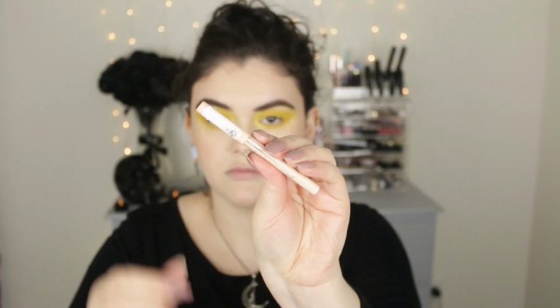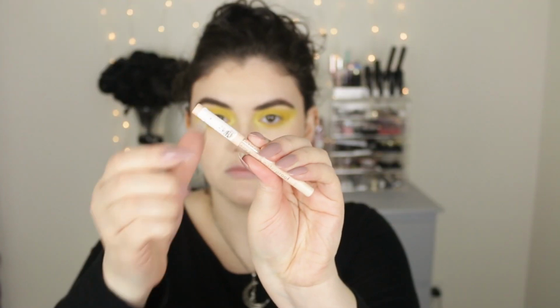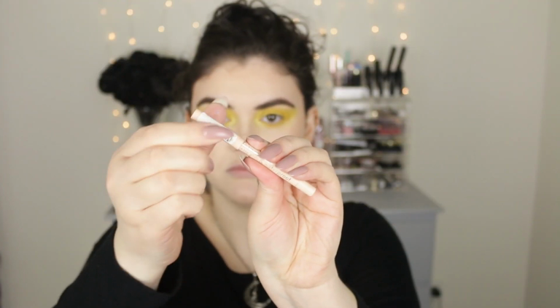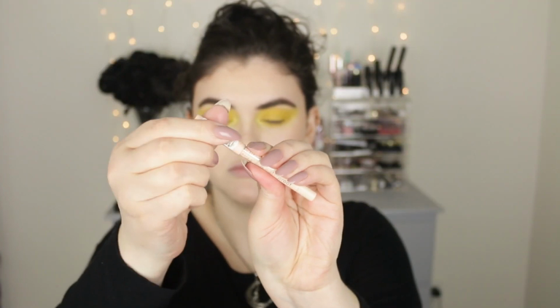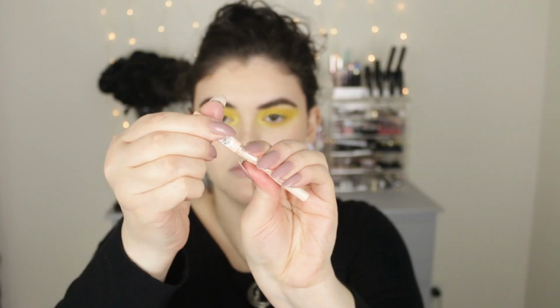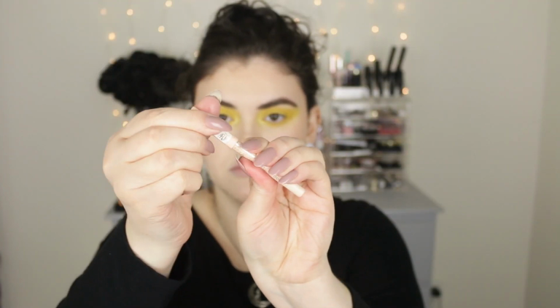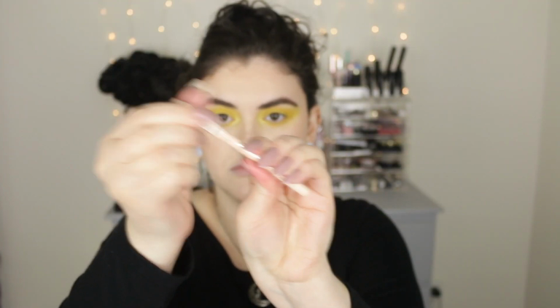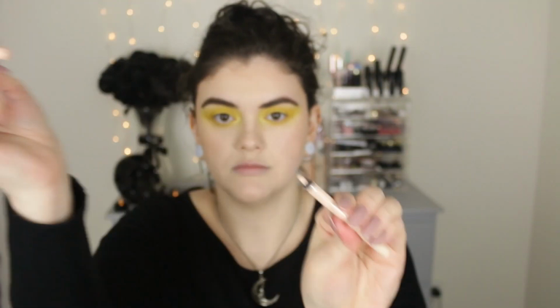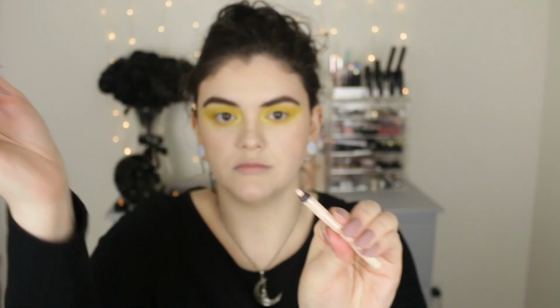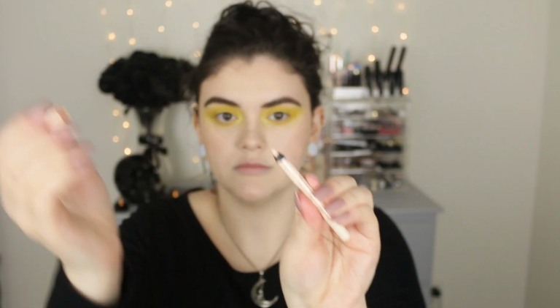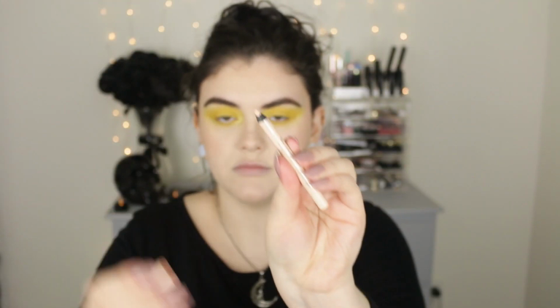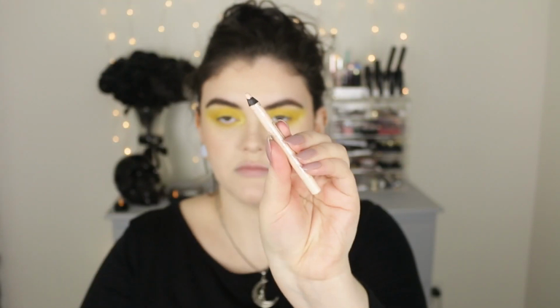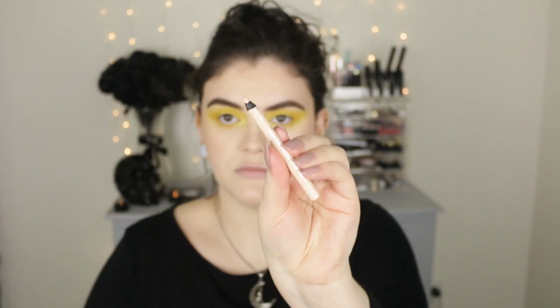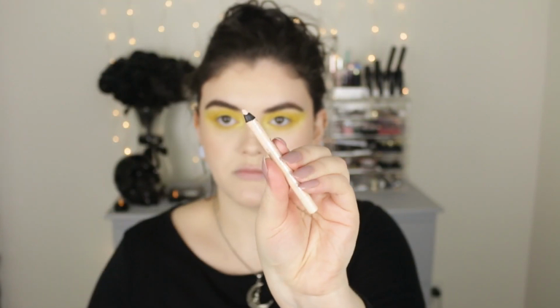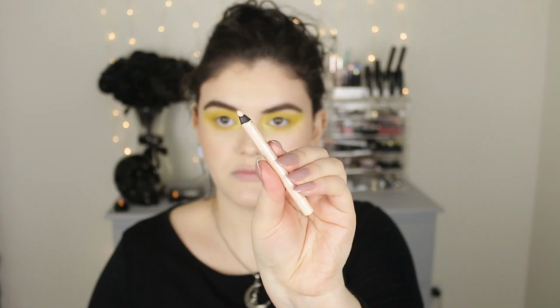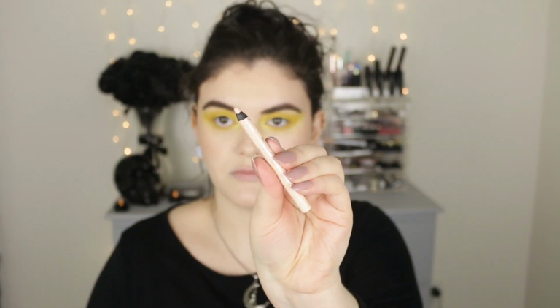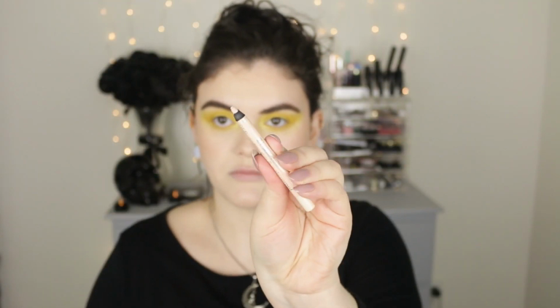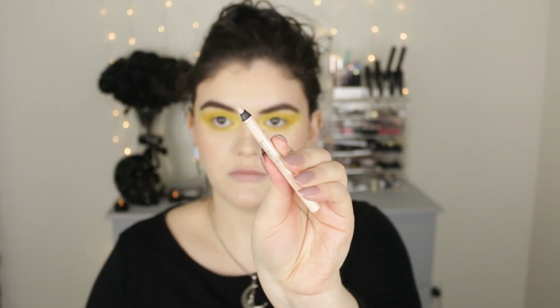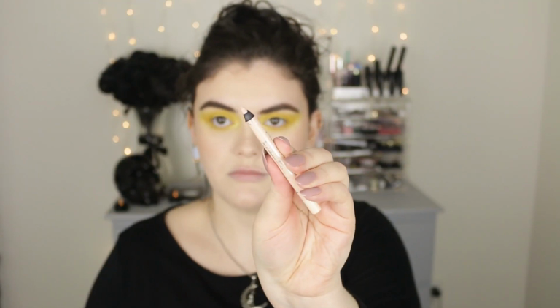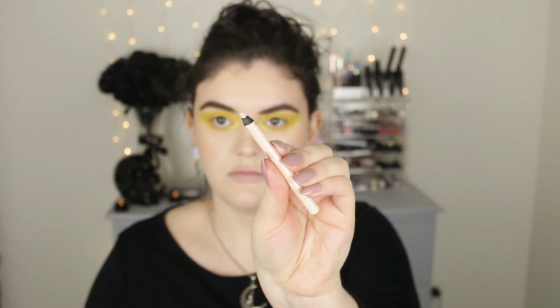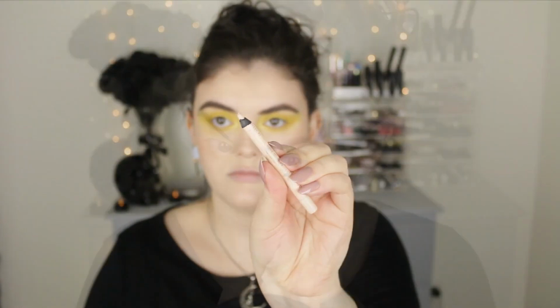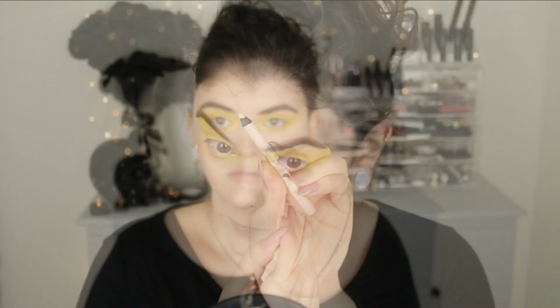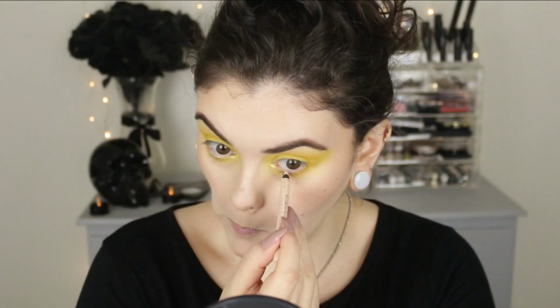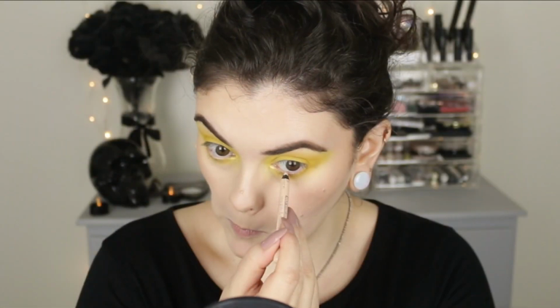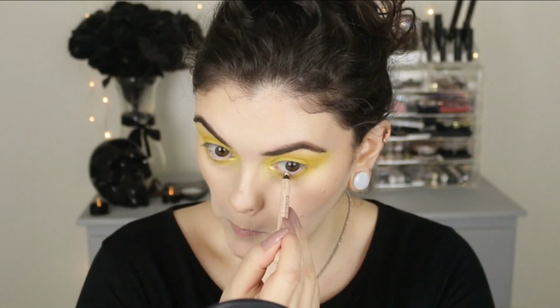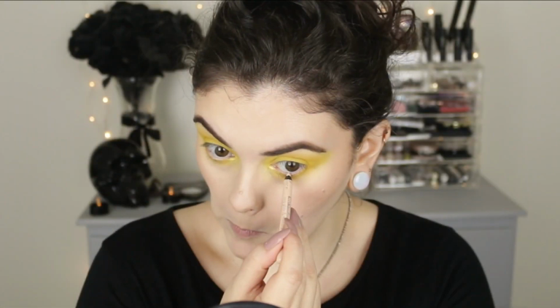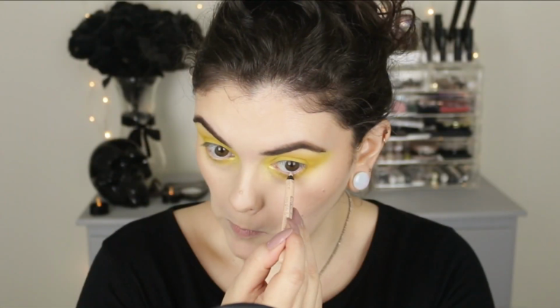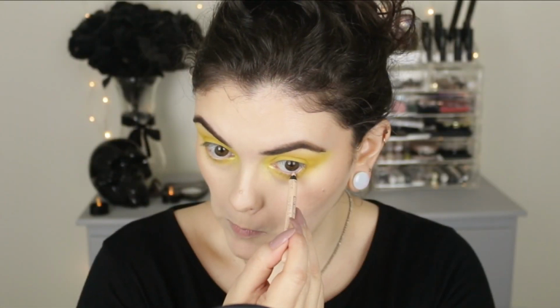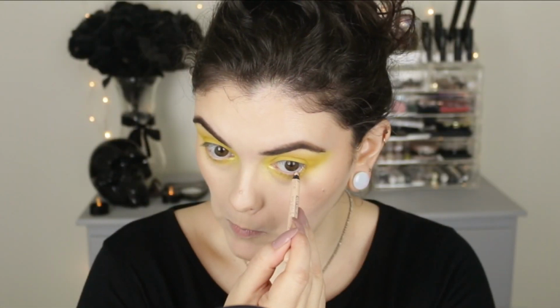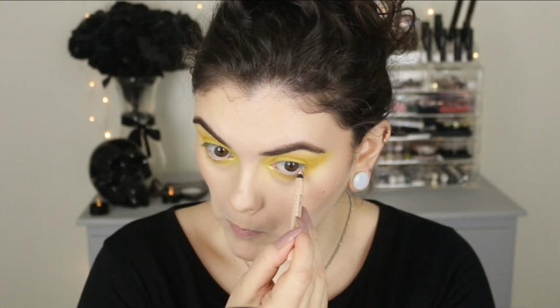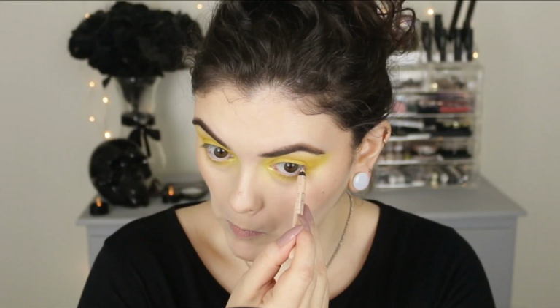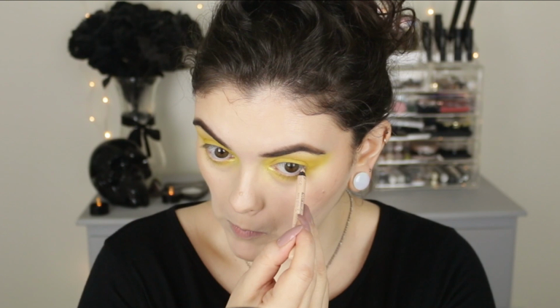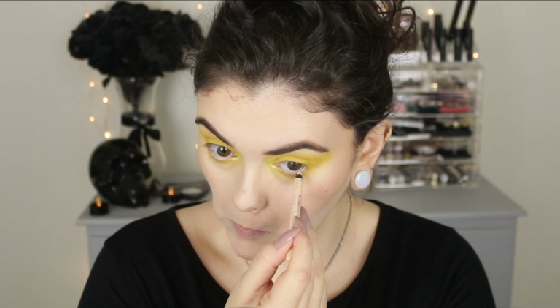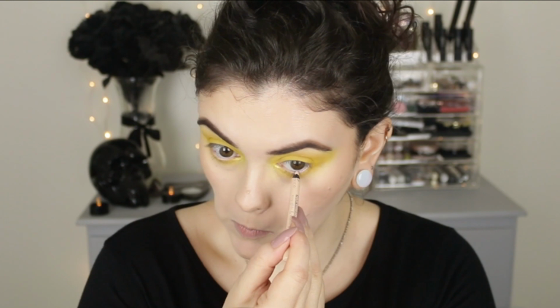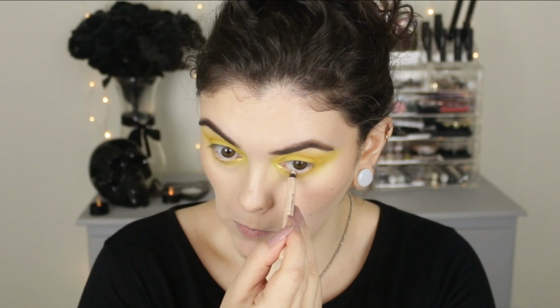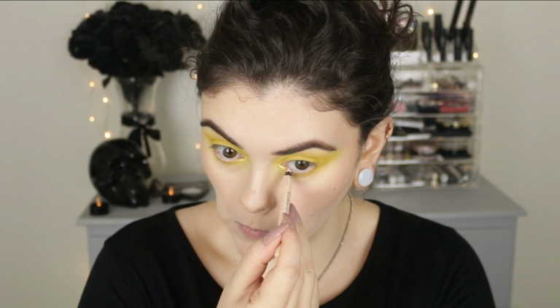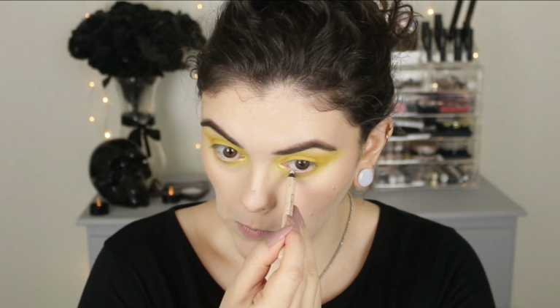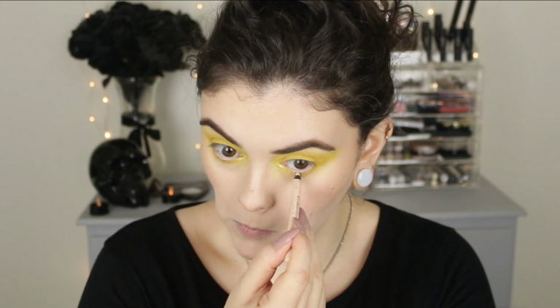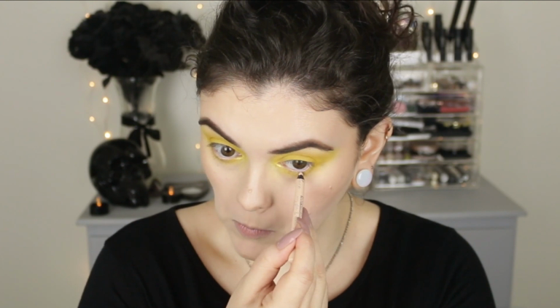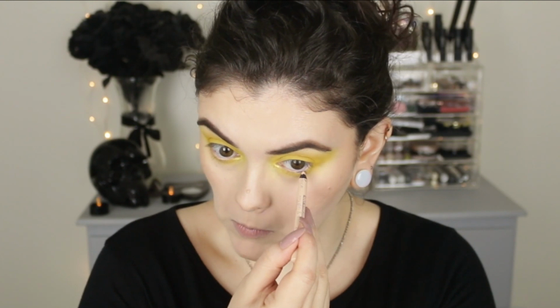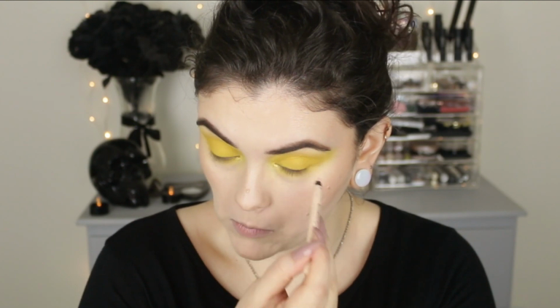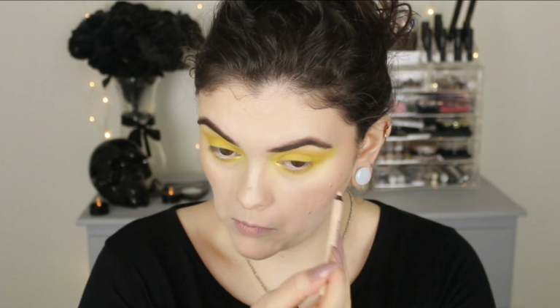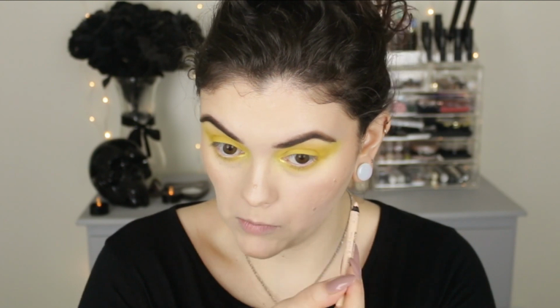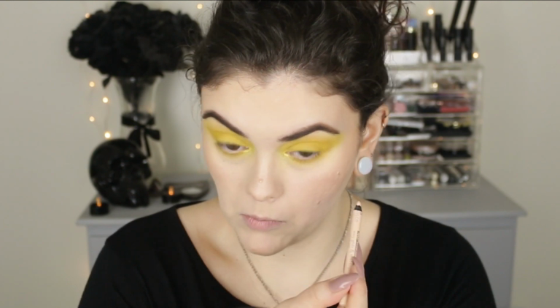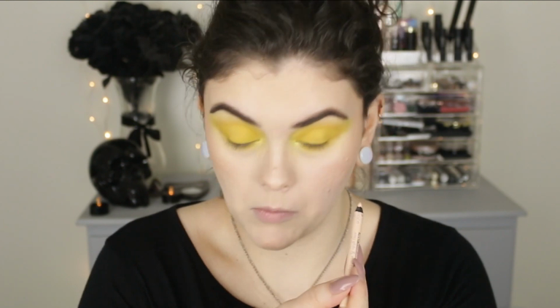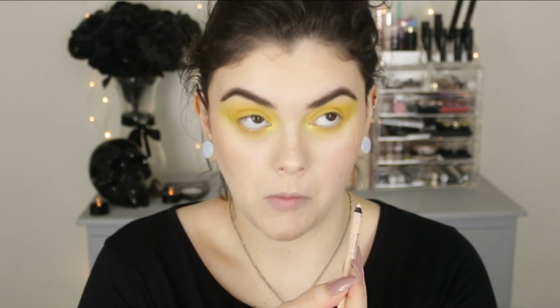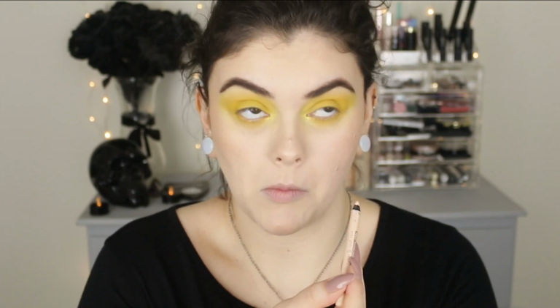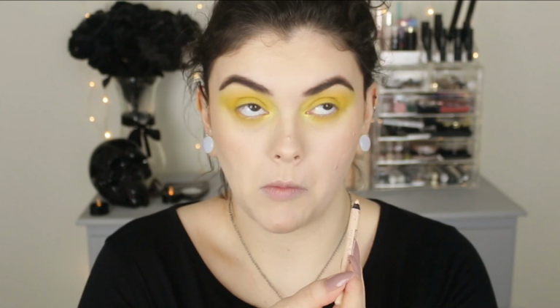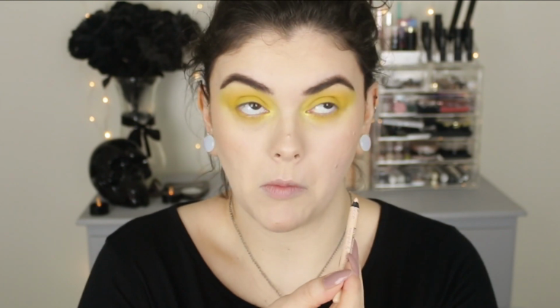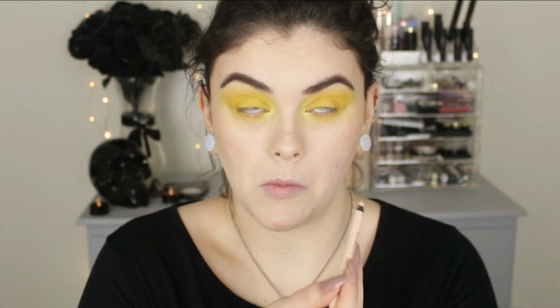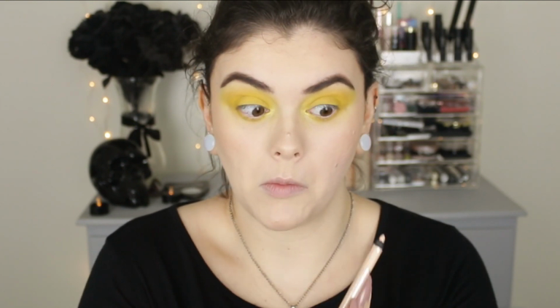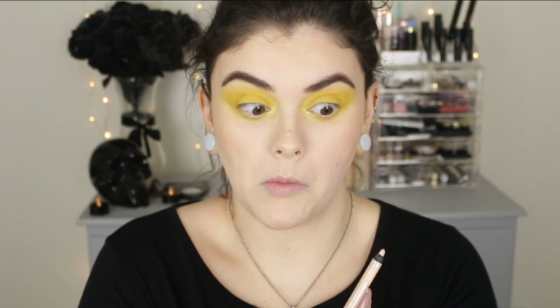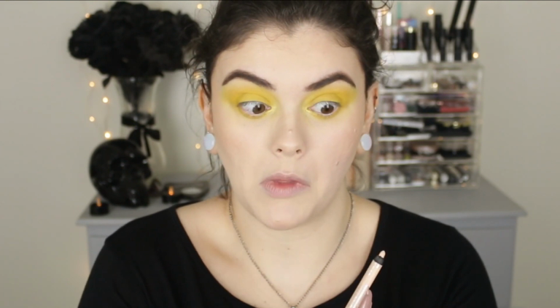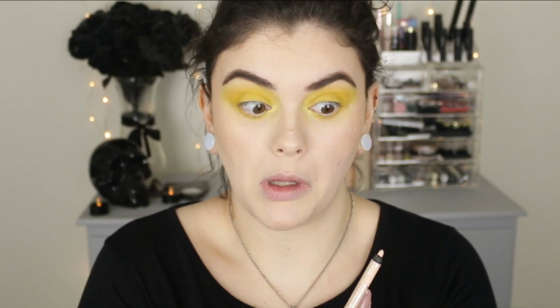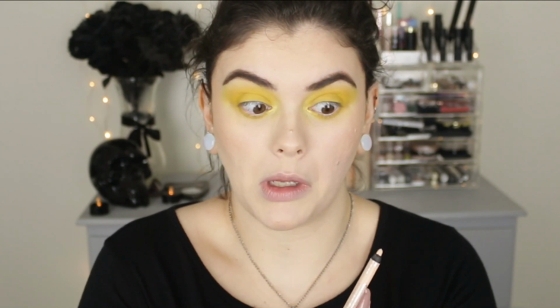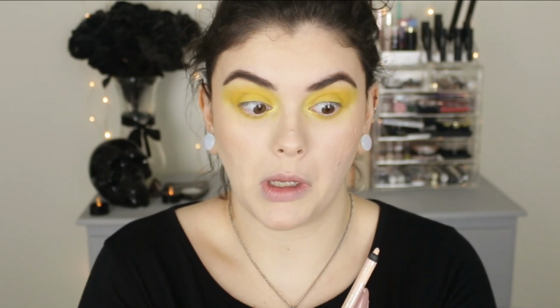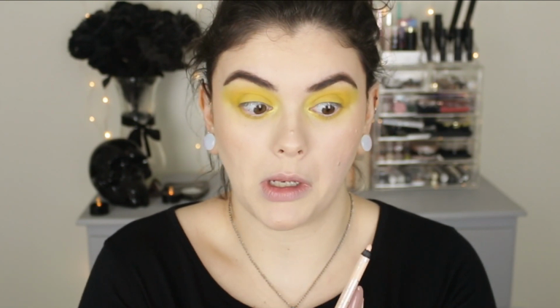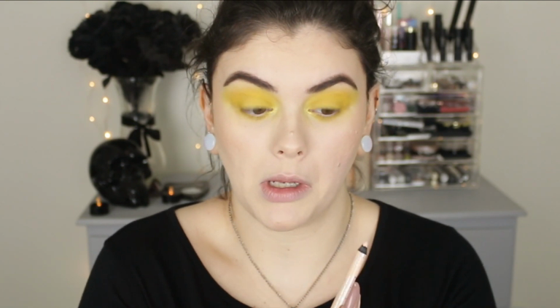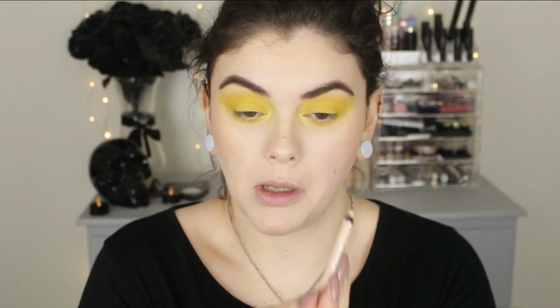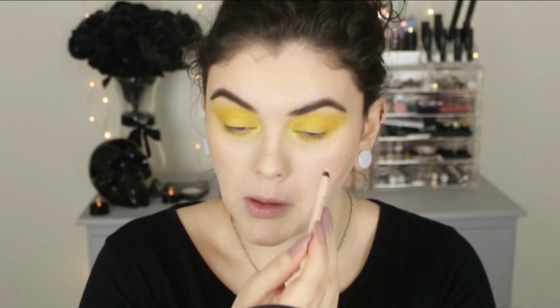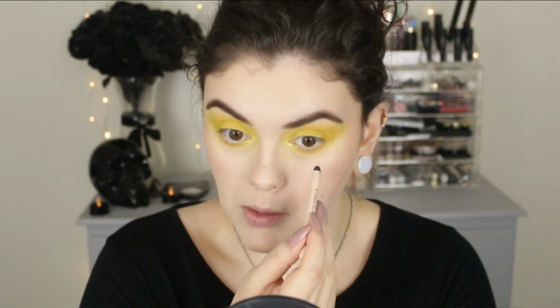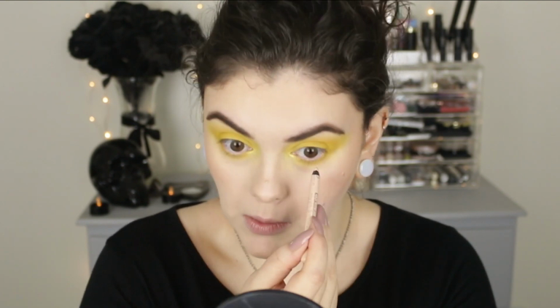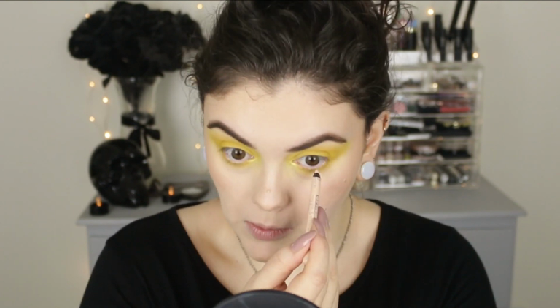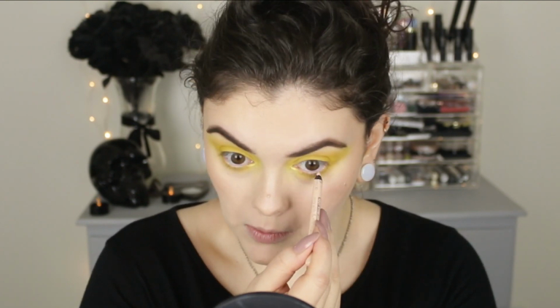For my waterline, I'm going to add this nude pencil to the lower part of my waterline, just to brighten up my eyes a little bit.